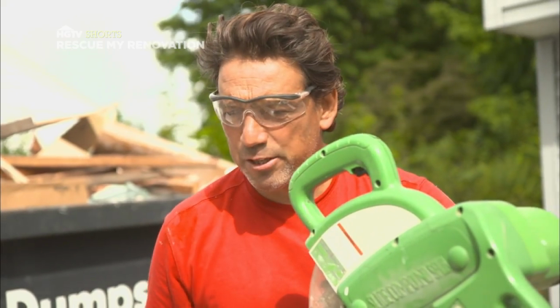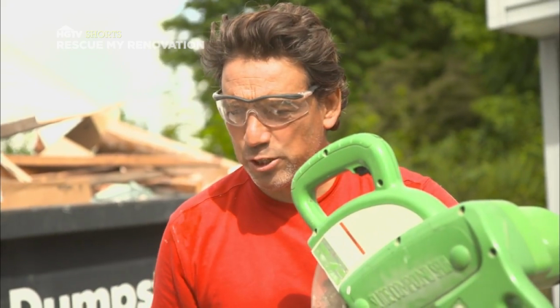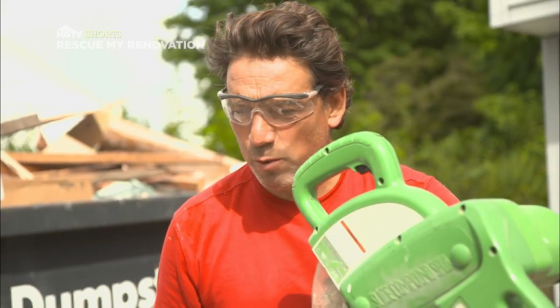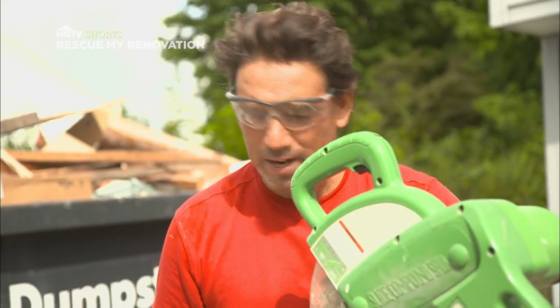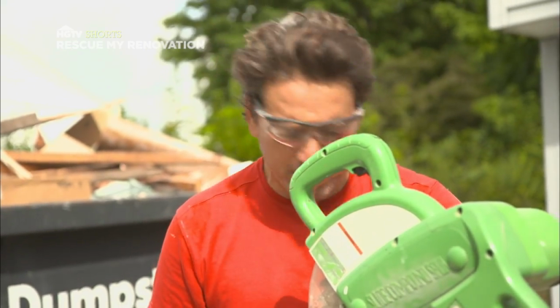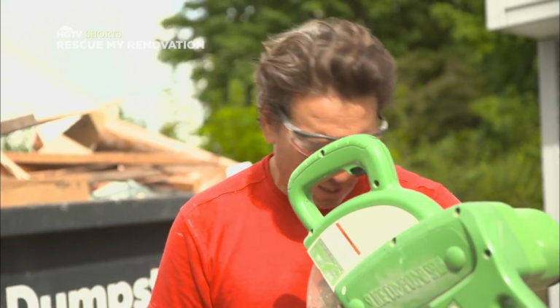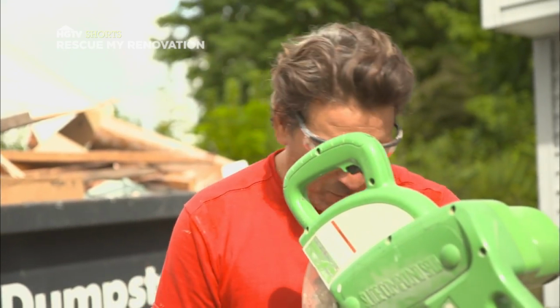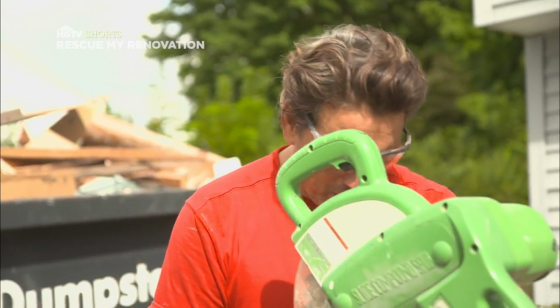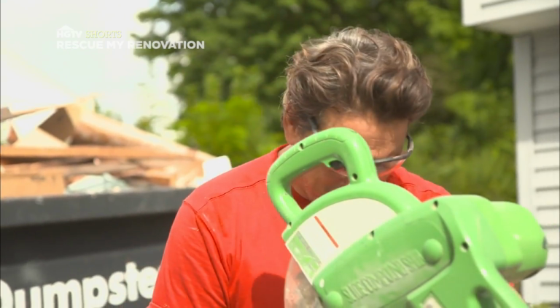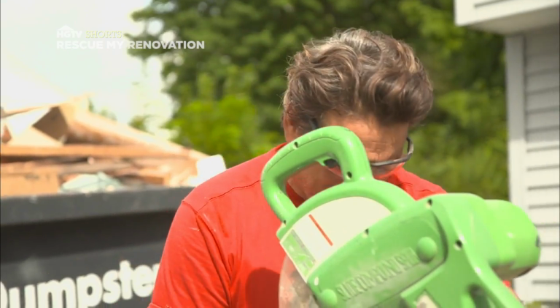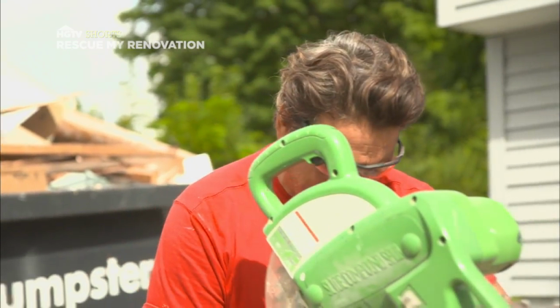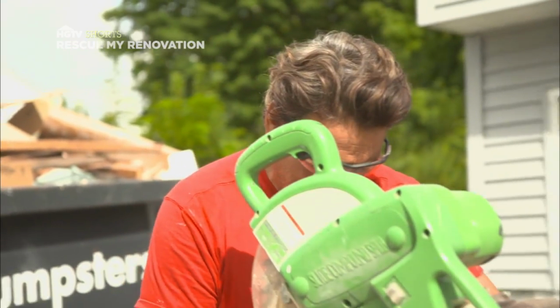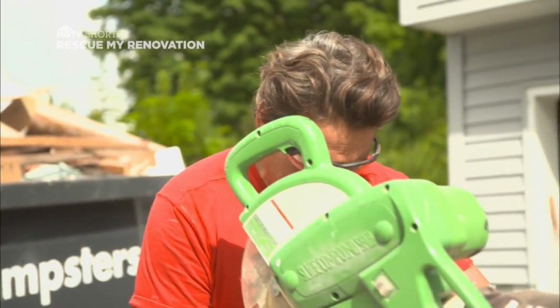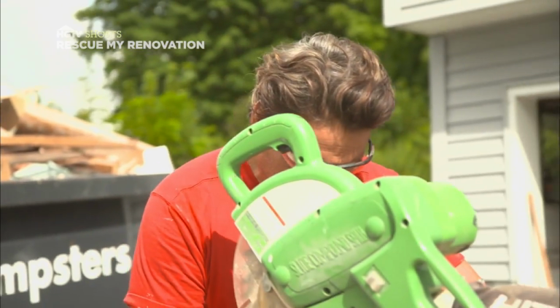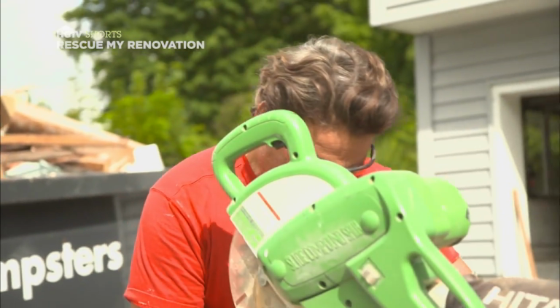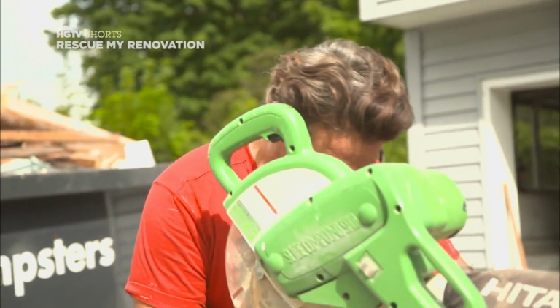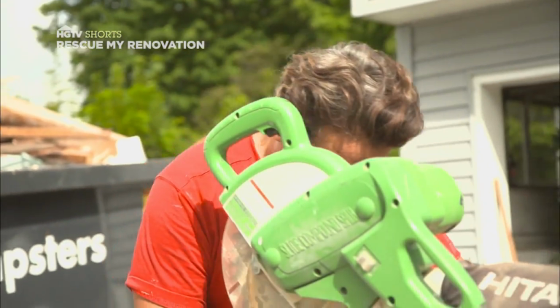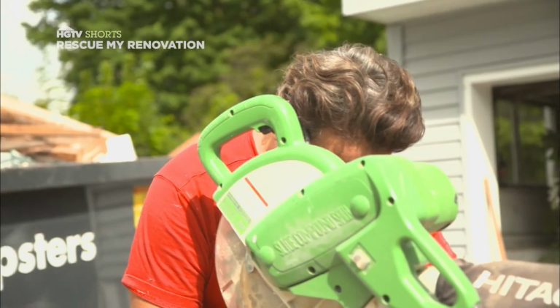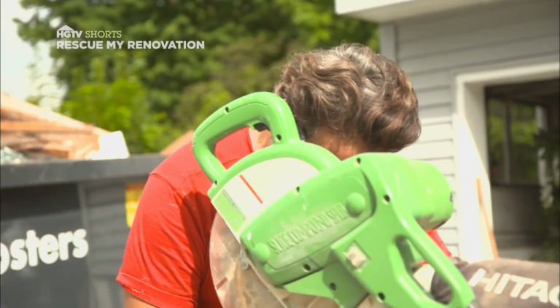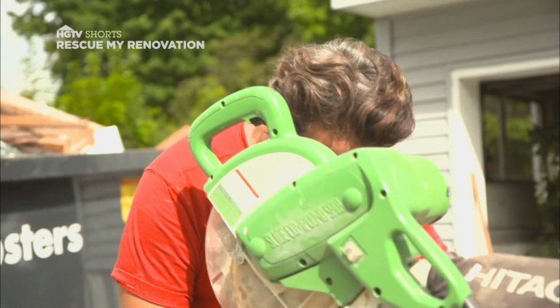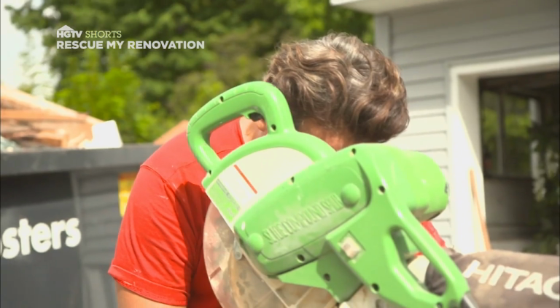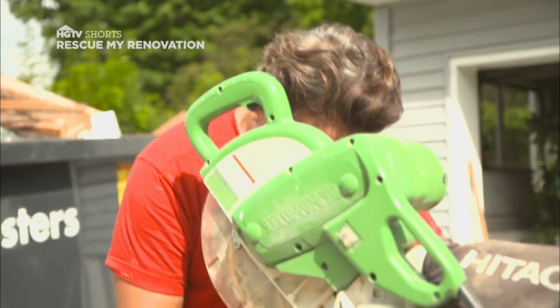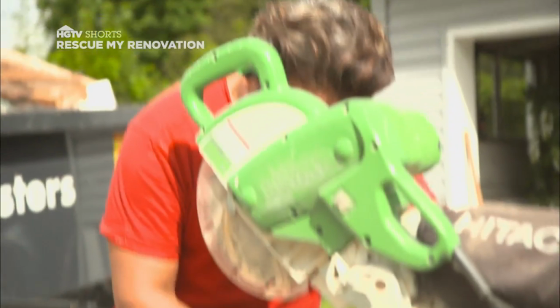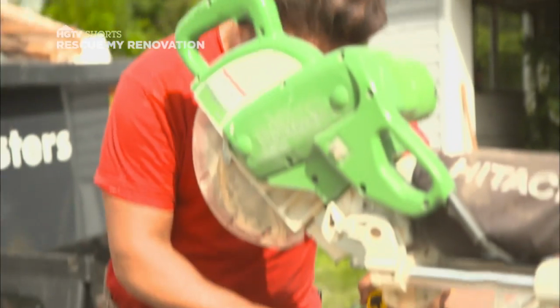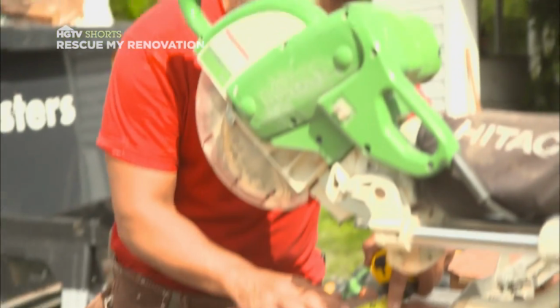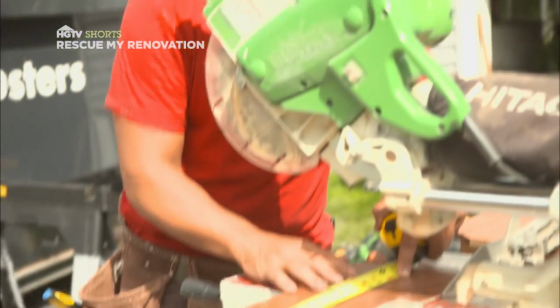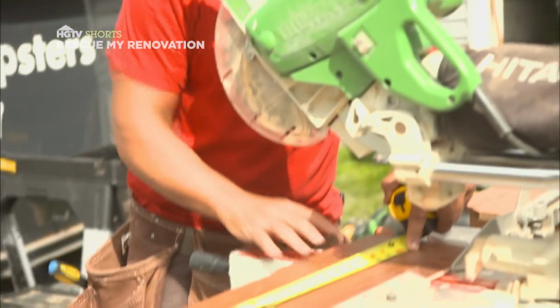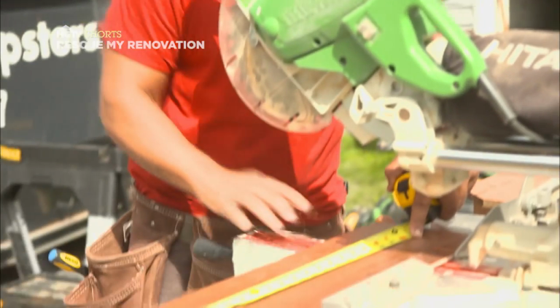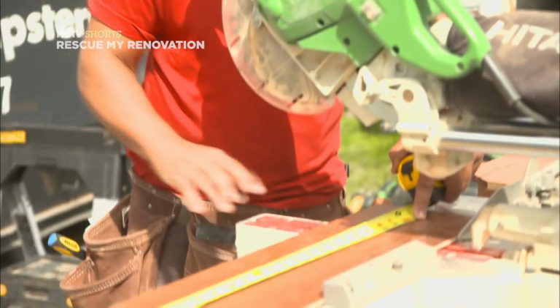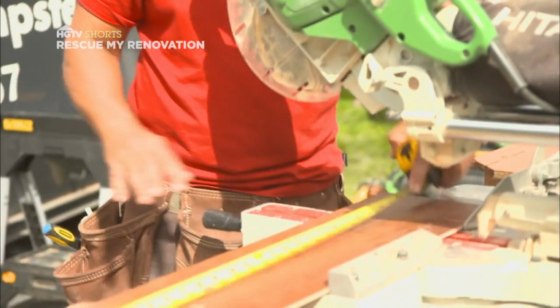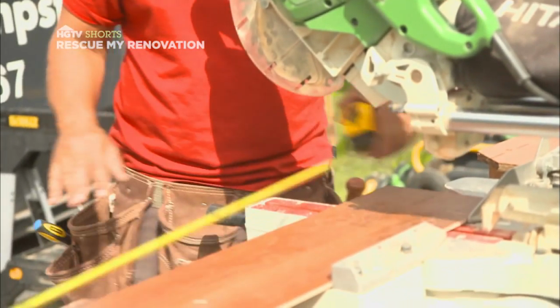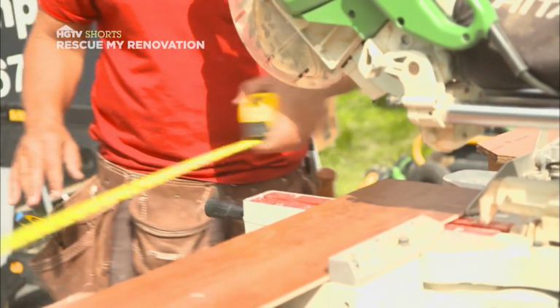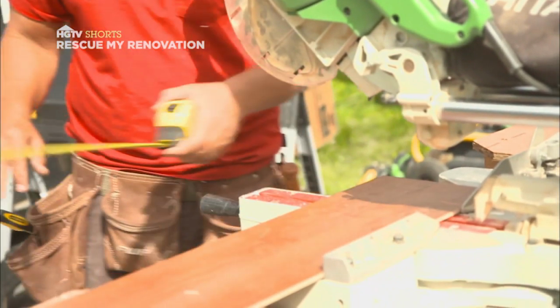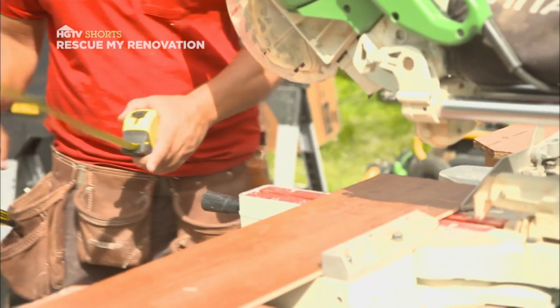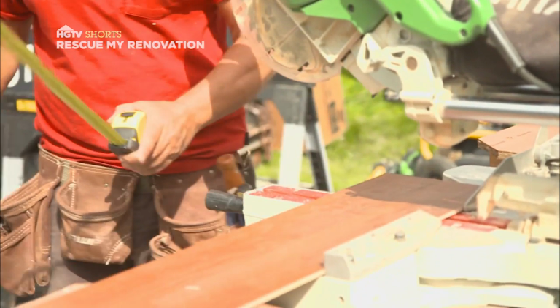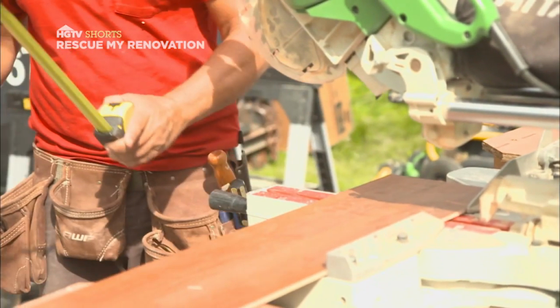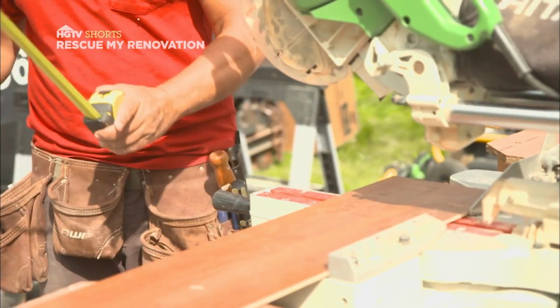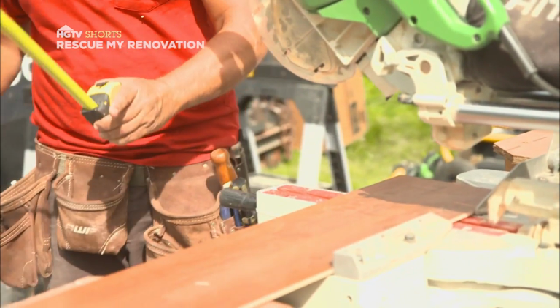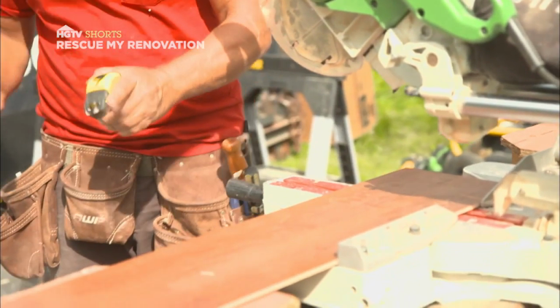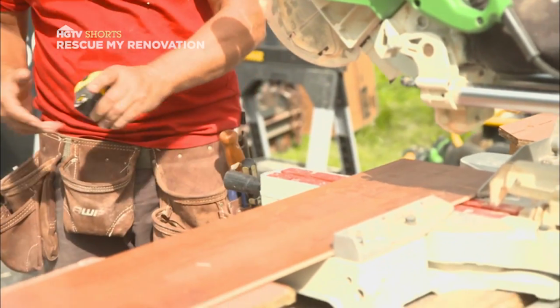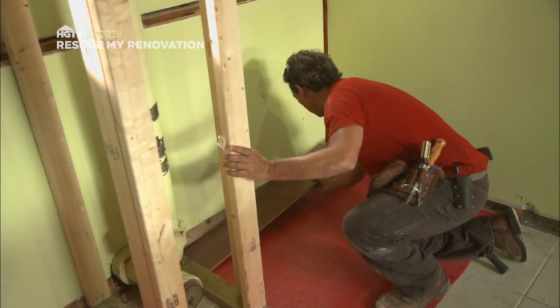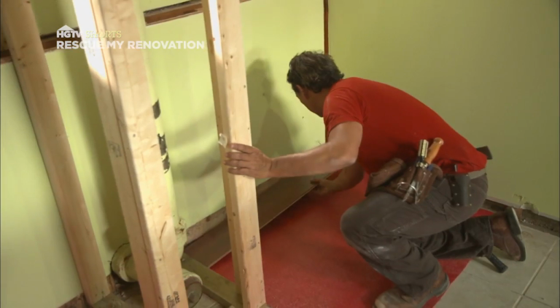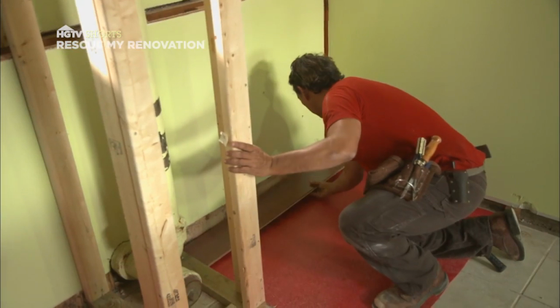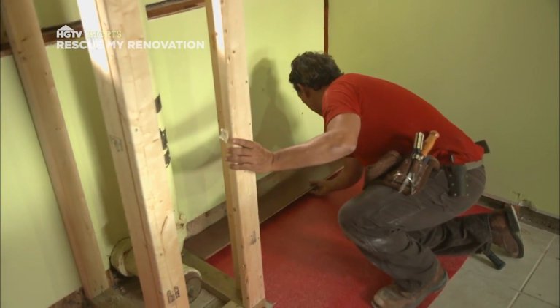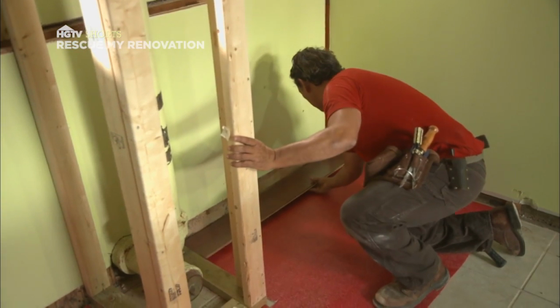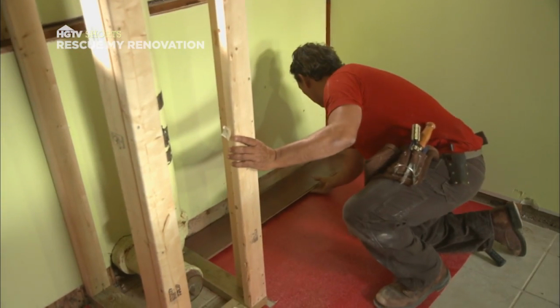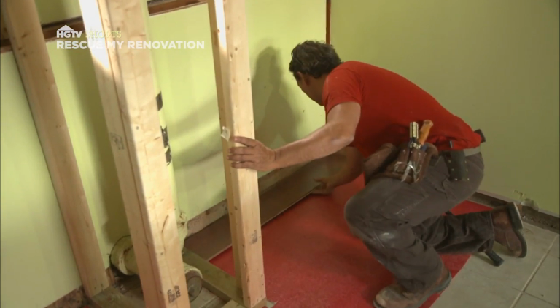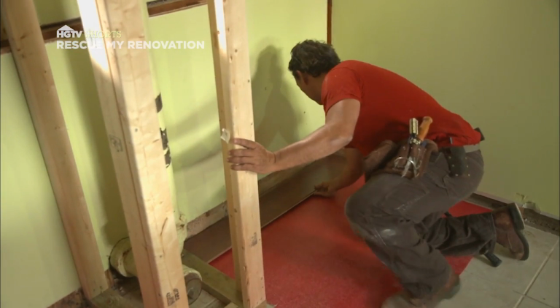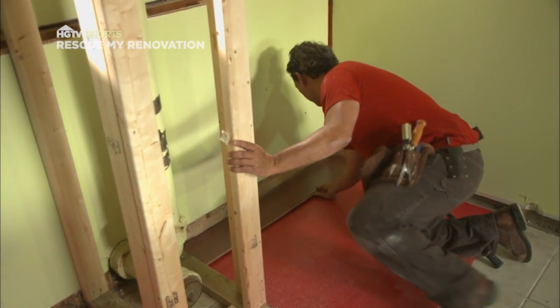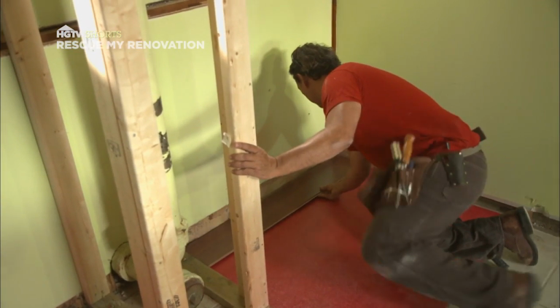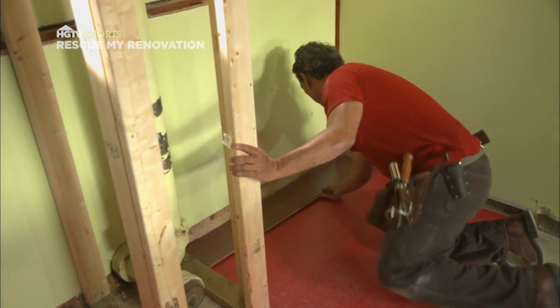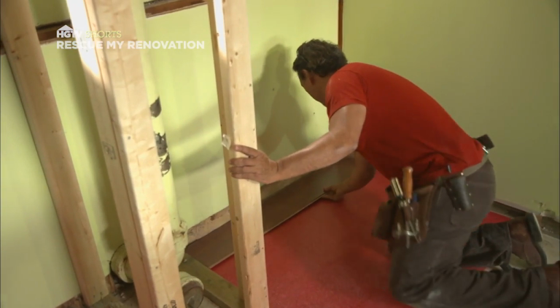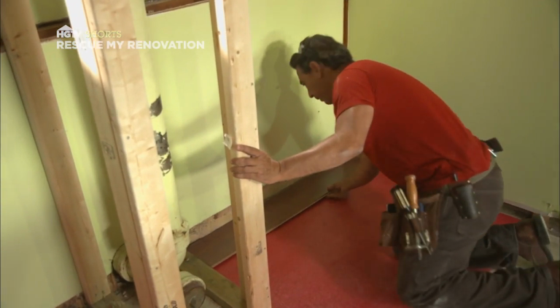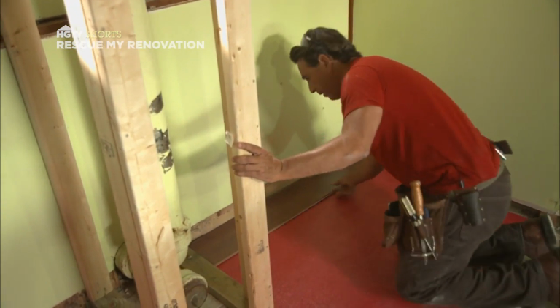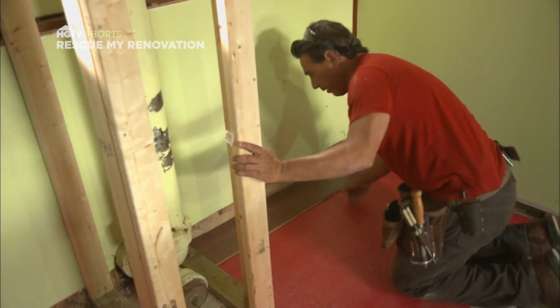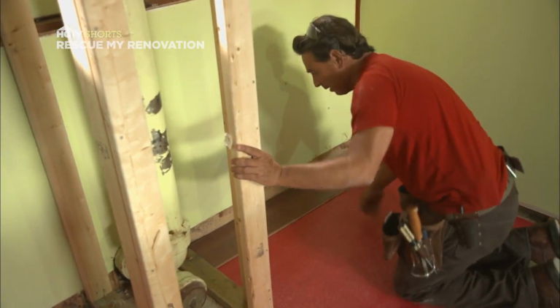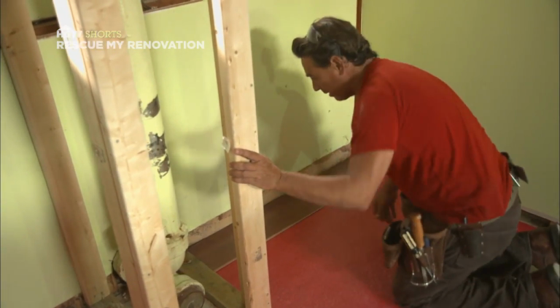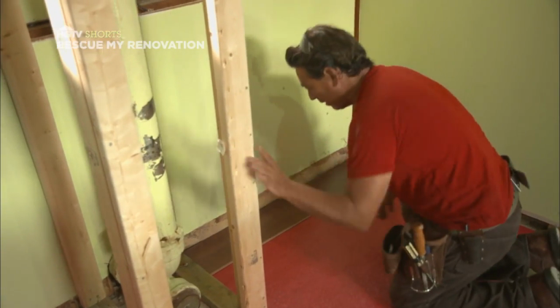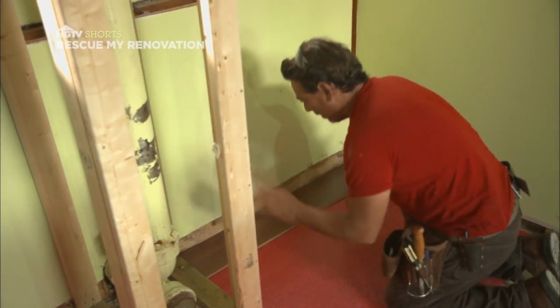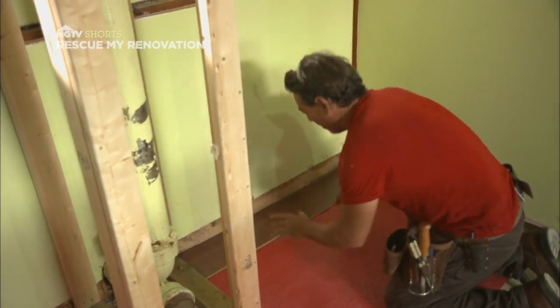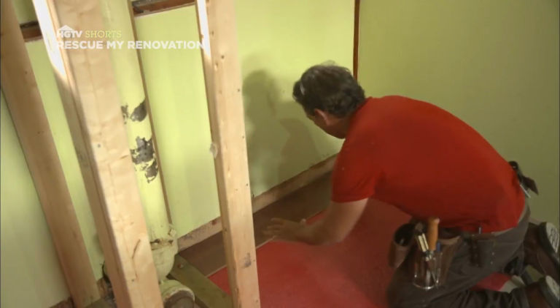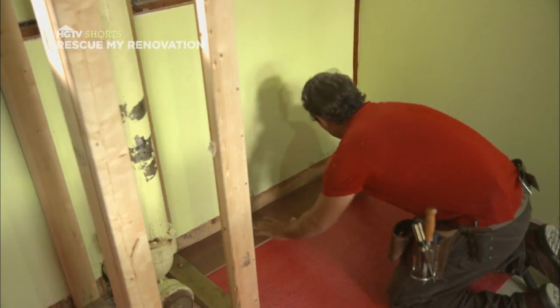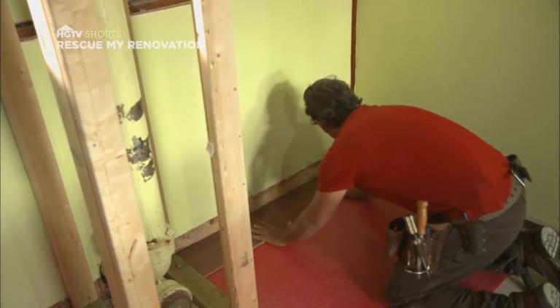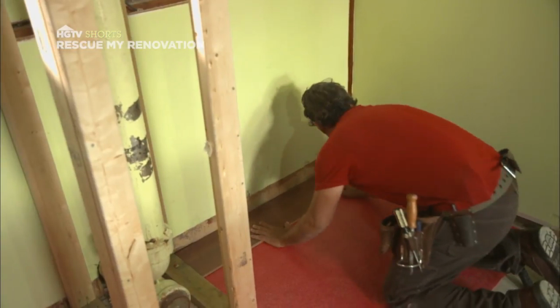Measure twice, cut once. That's exactly what I'm doing right now. Put spaces against the wall before you lay down your first plank.